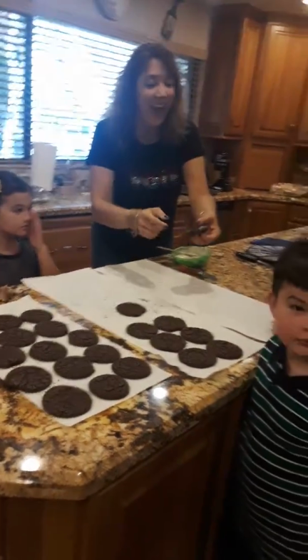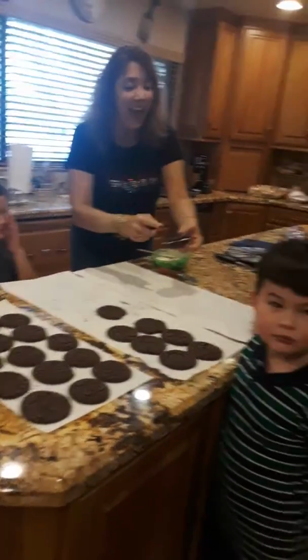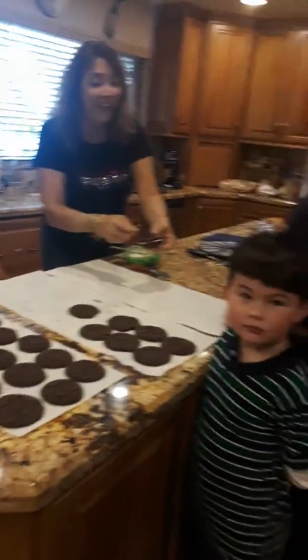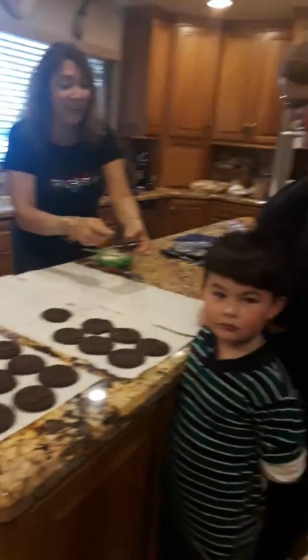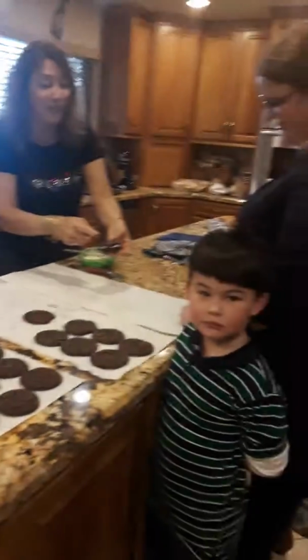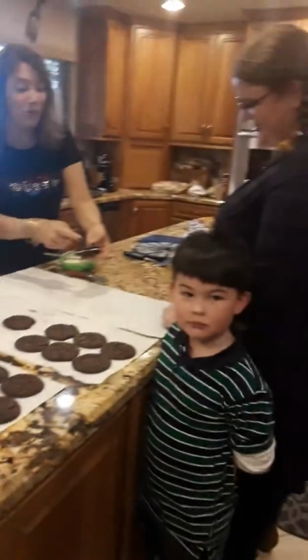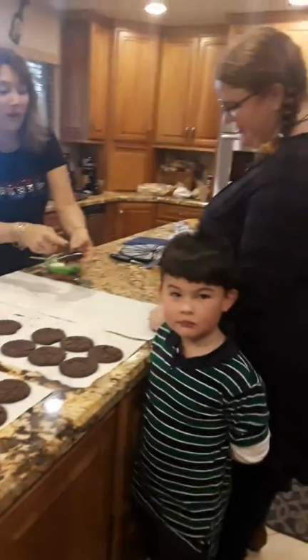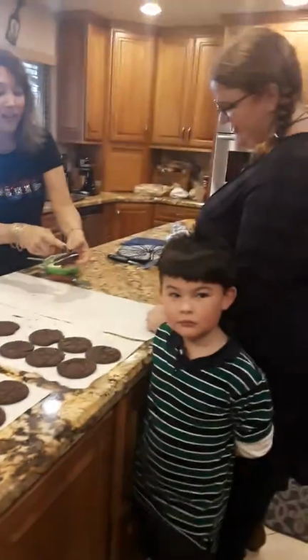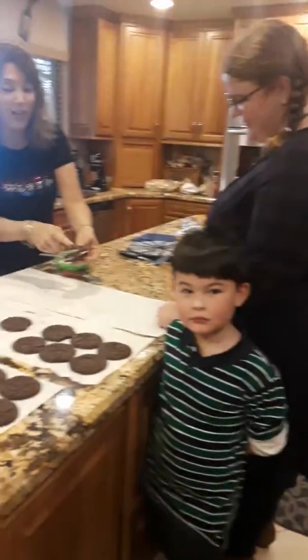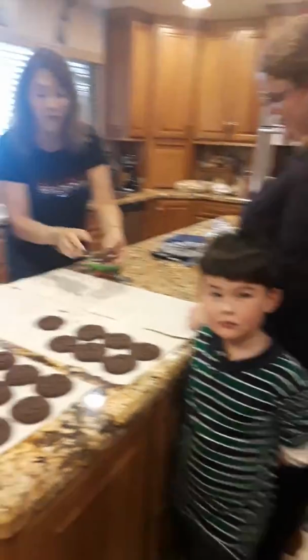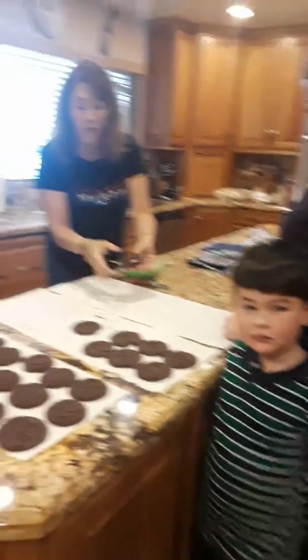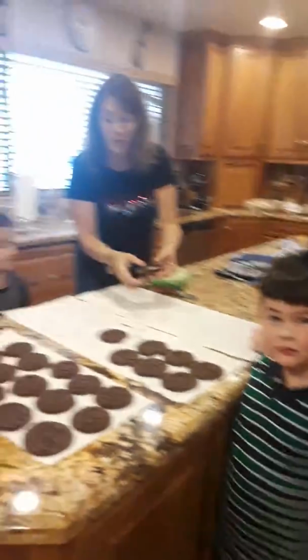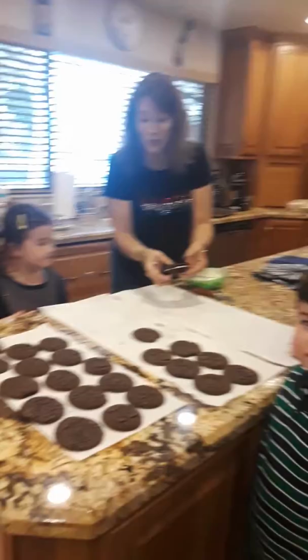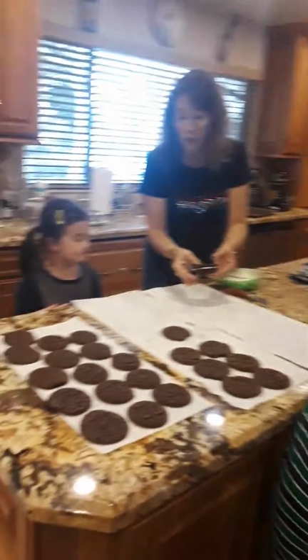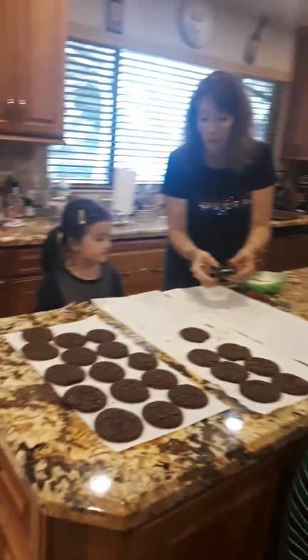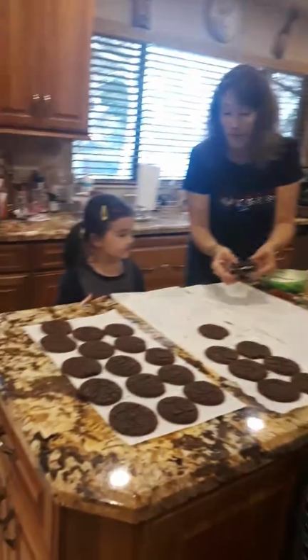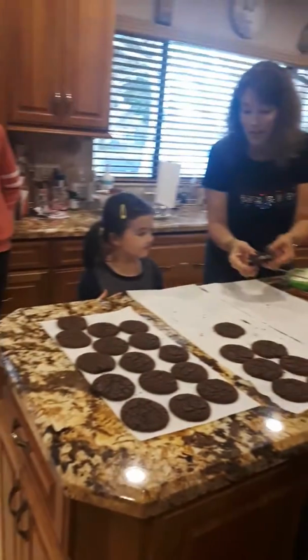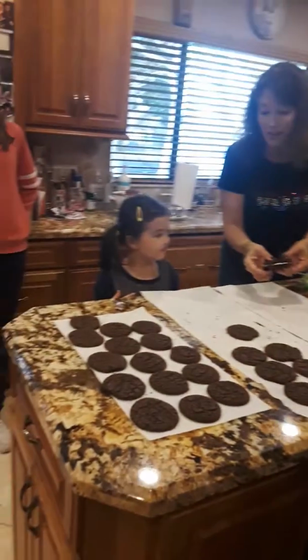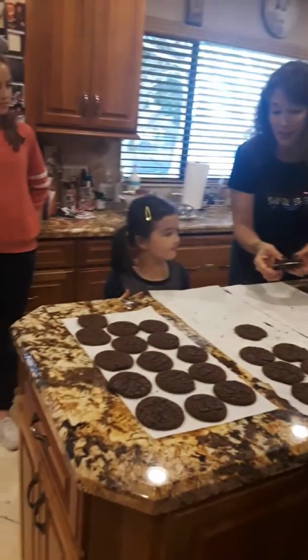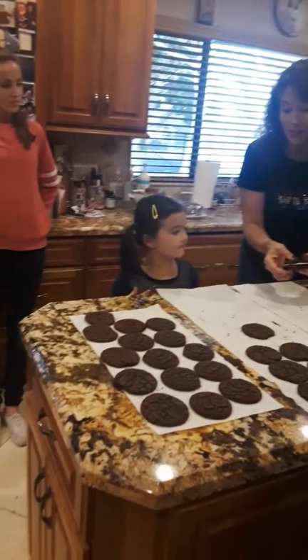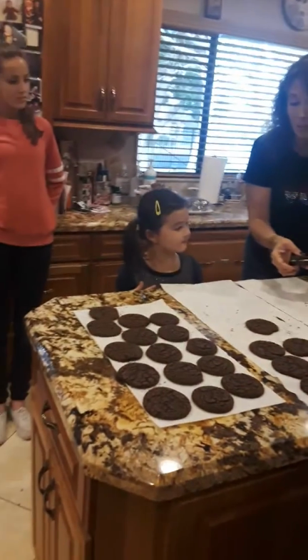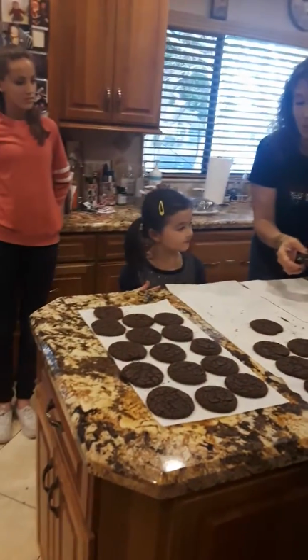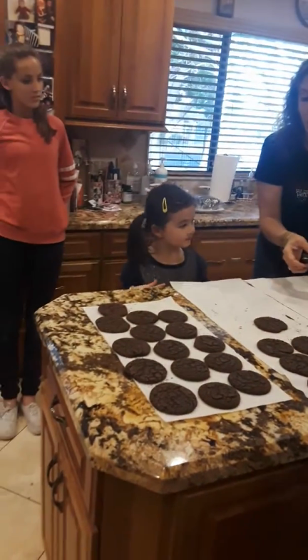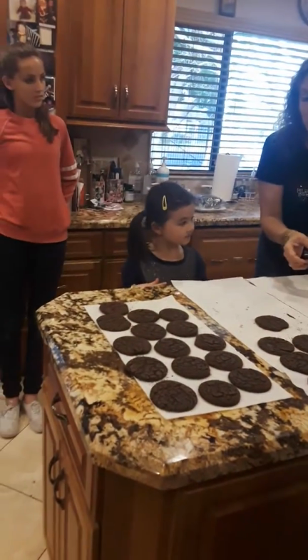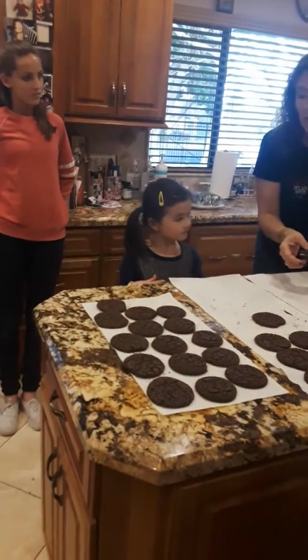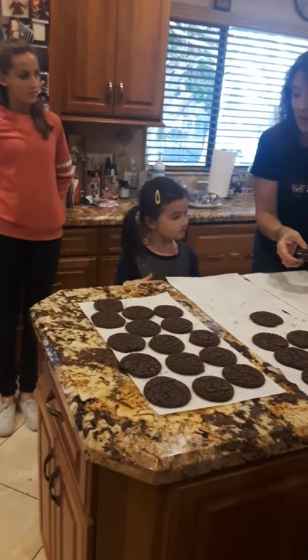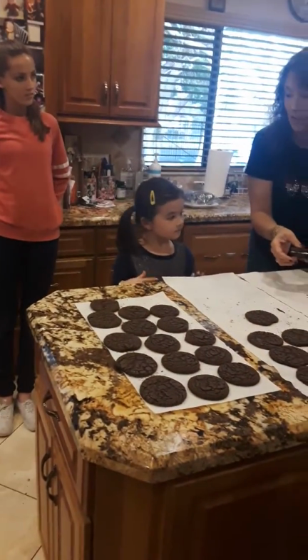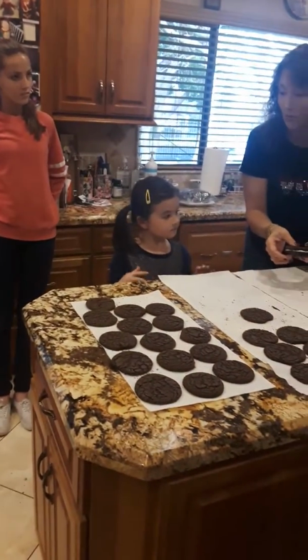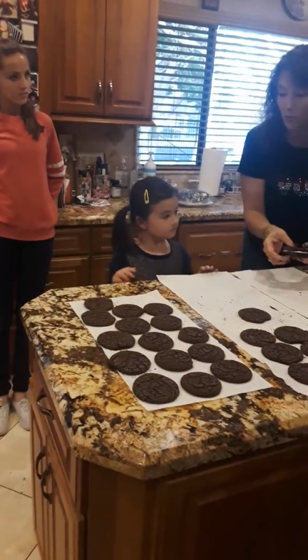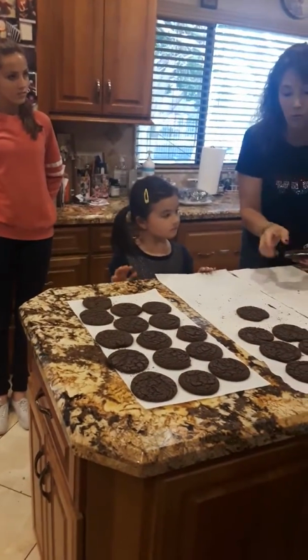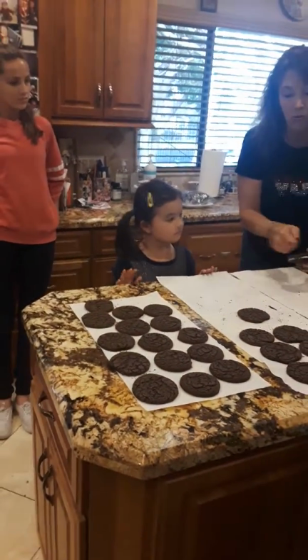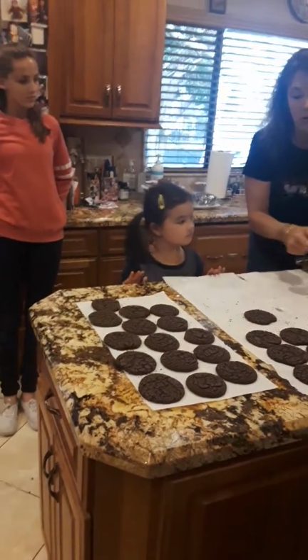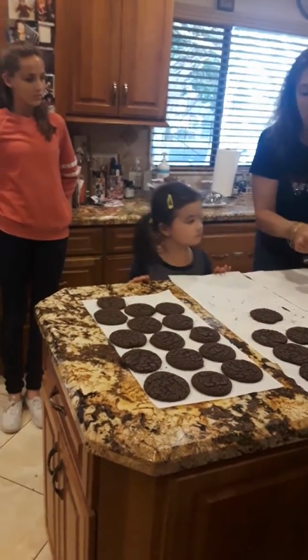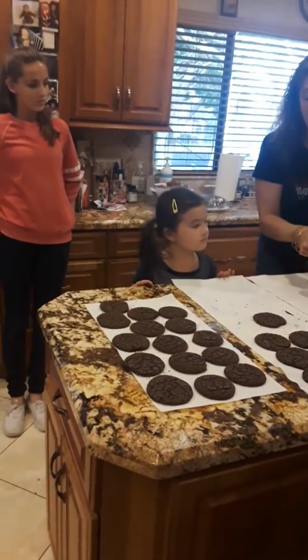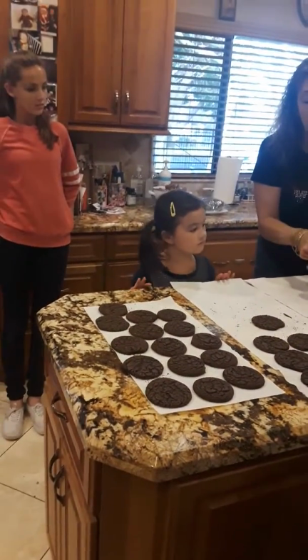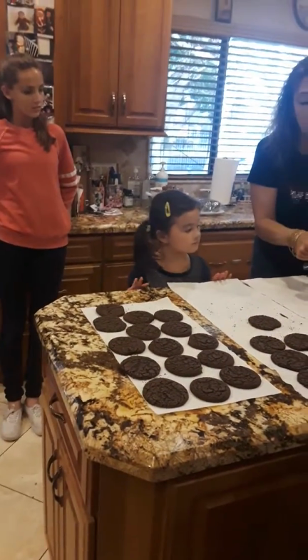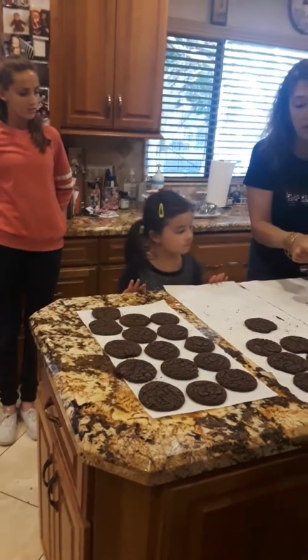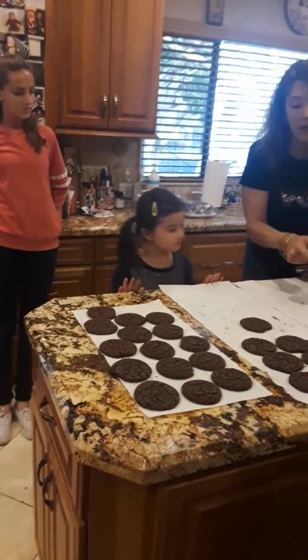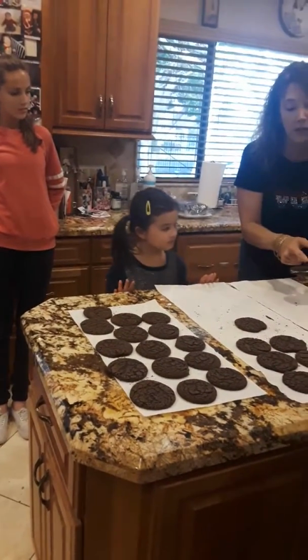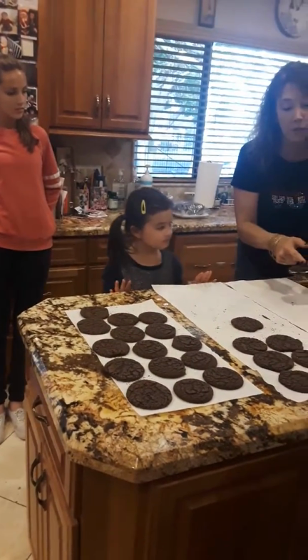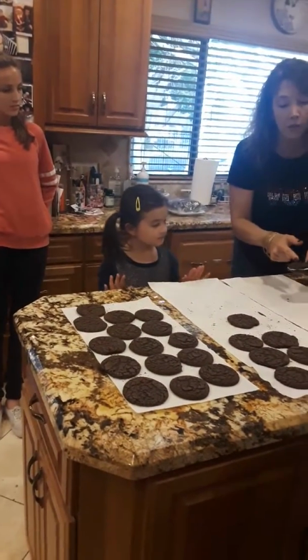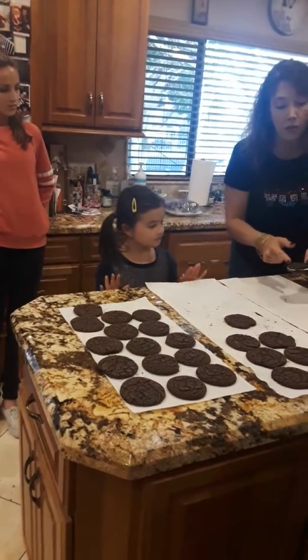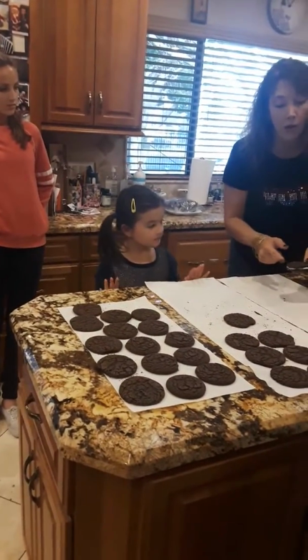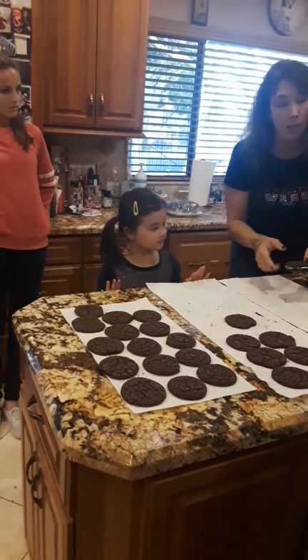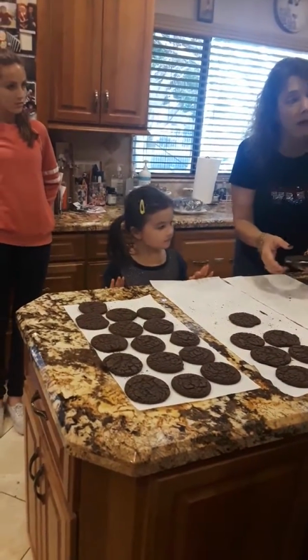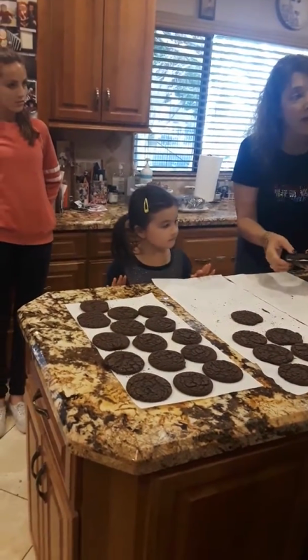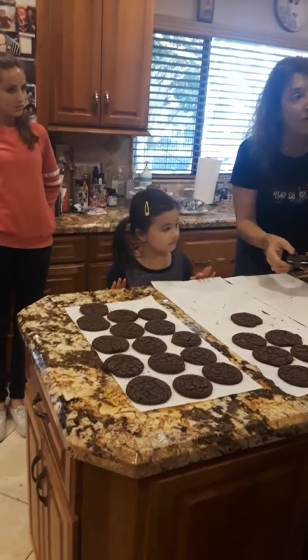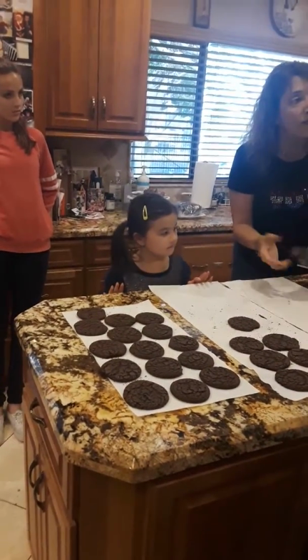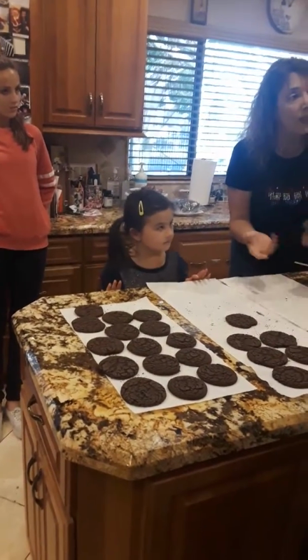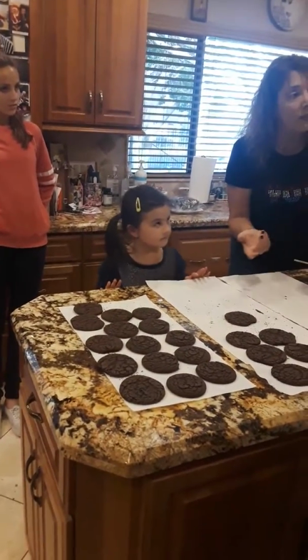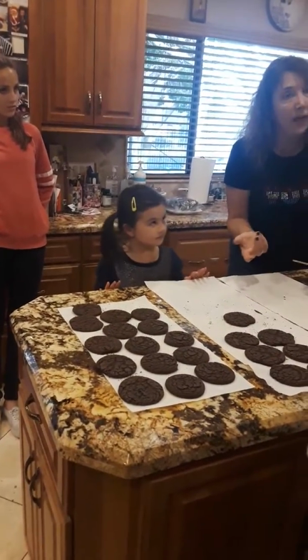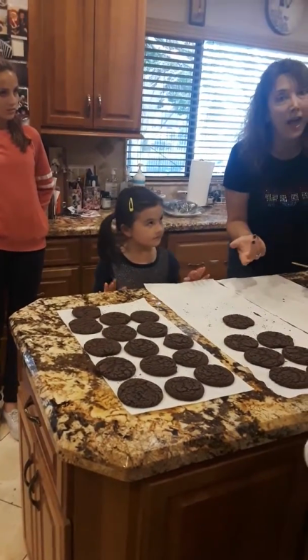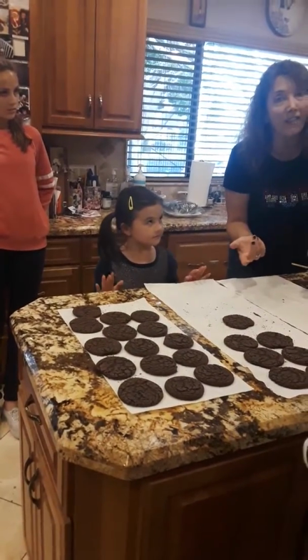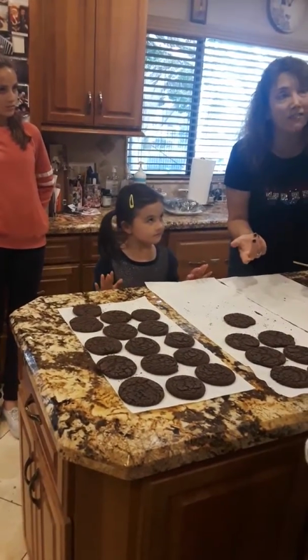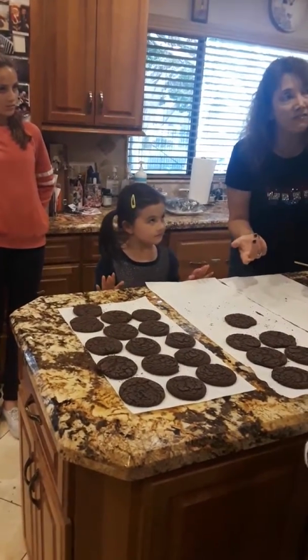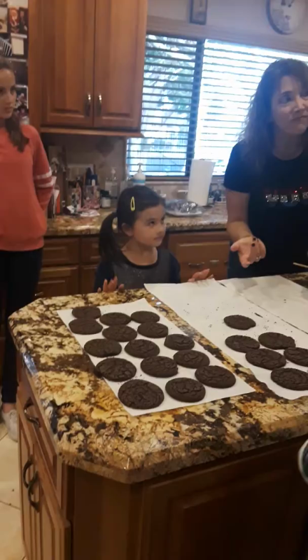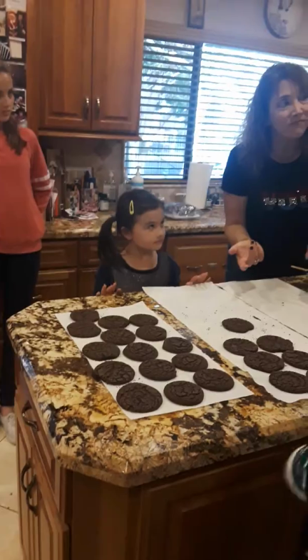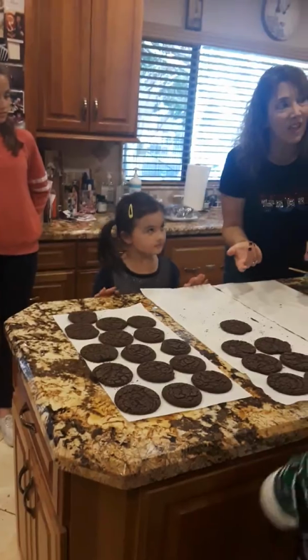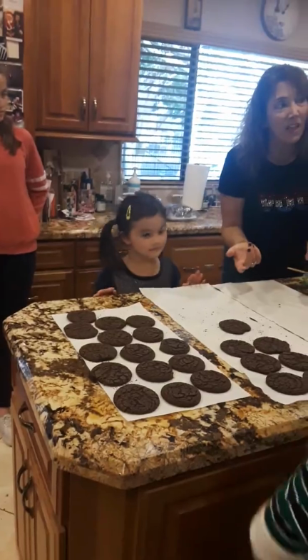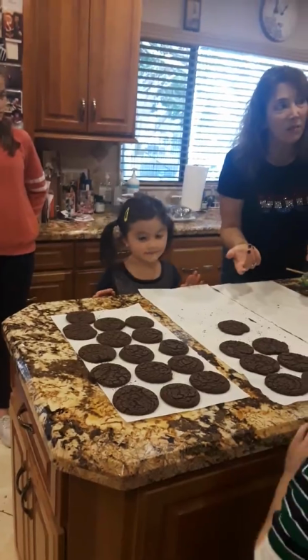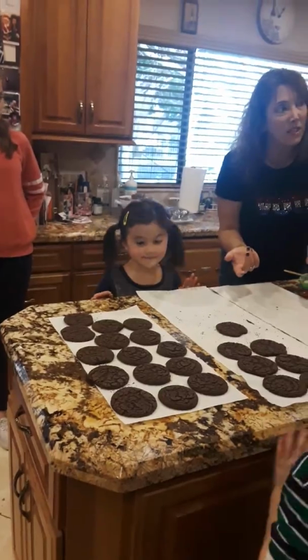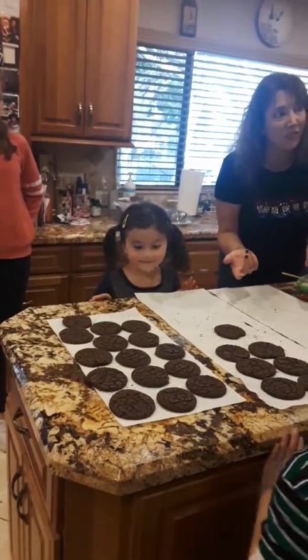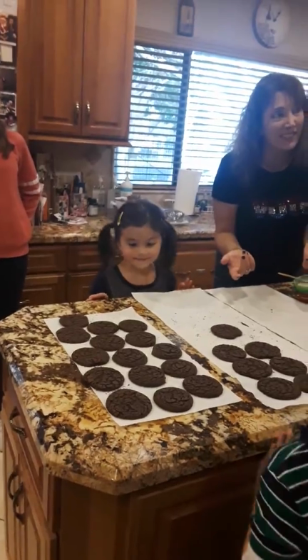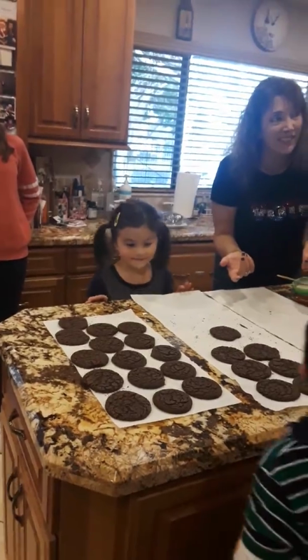And guess what? If it's too big like this, and mom wants to take them to school, she can just cut them with a sharp knife, and they'd be half. And that'd be so easy.